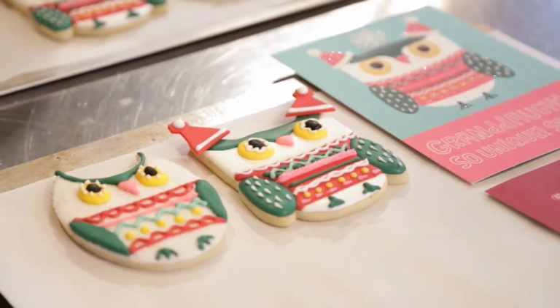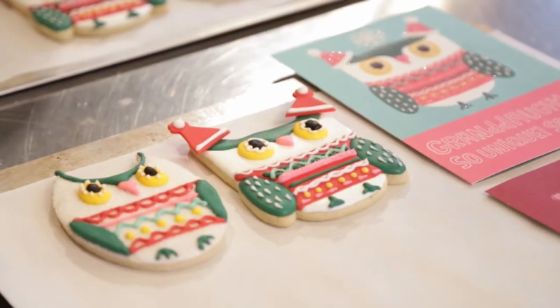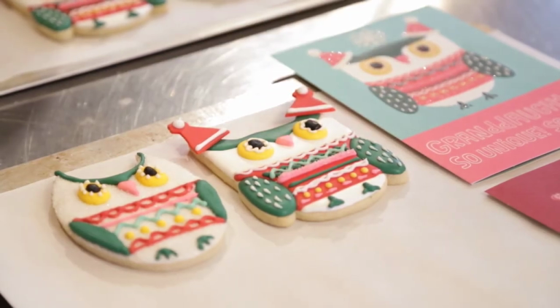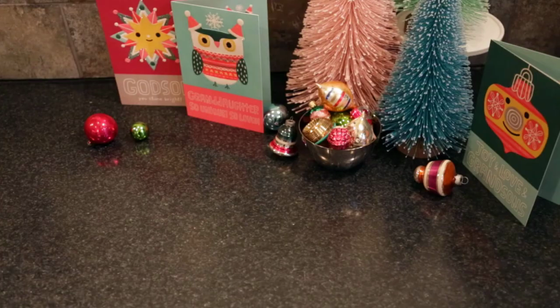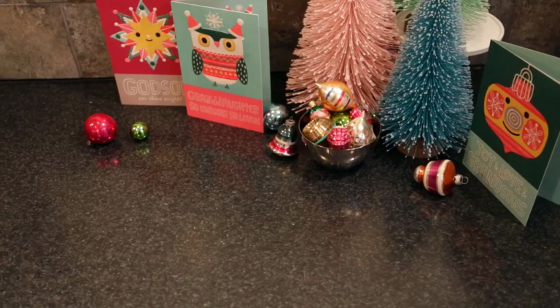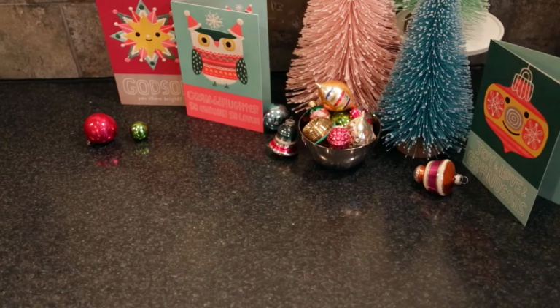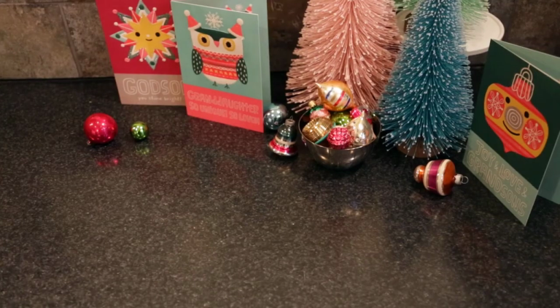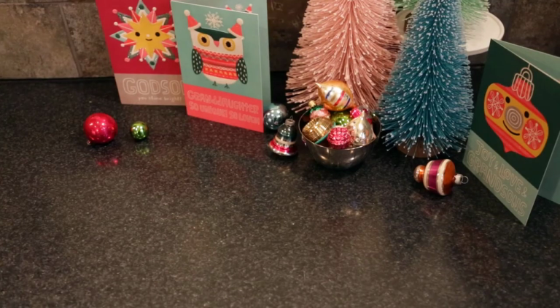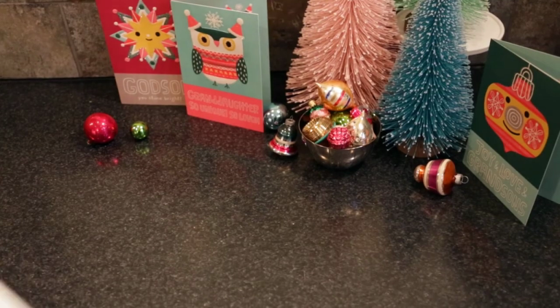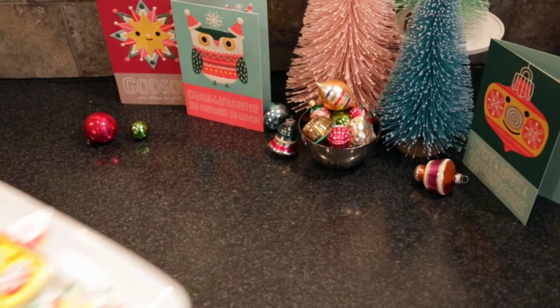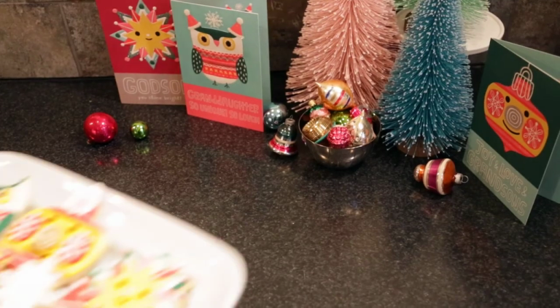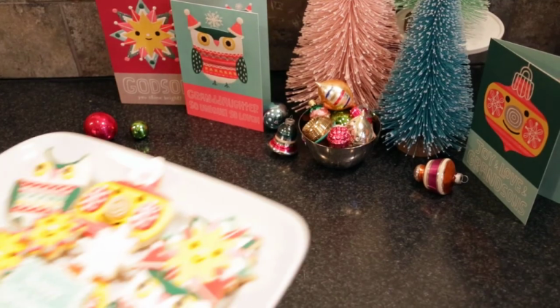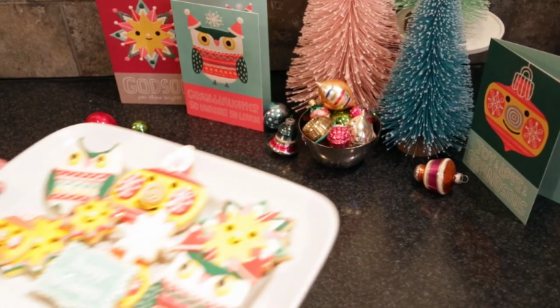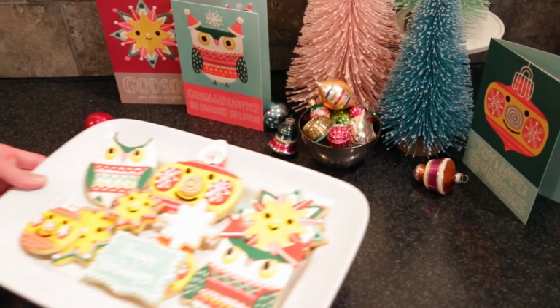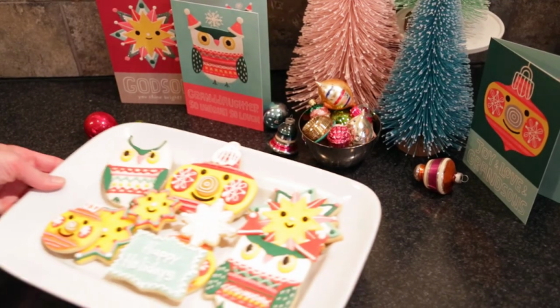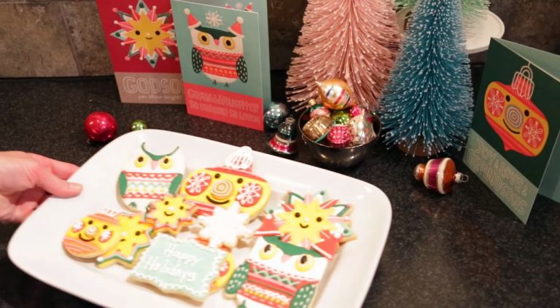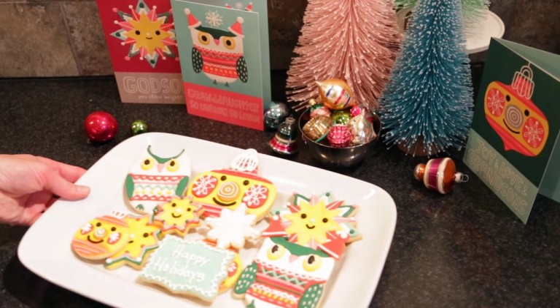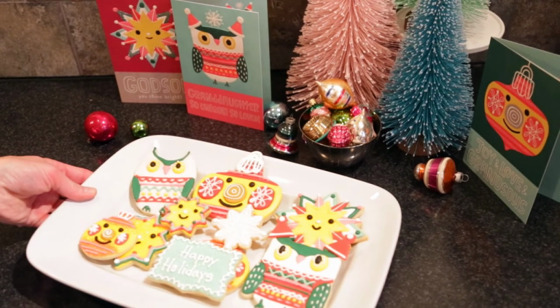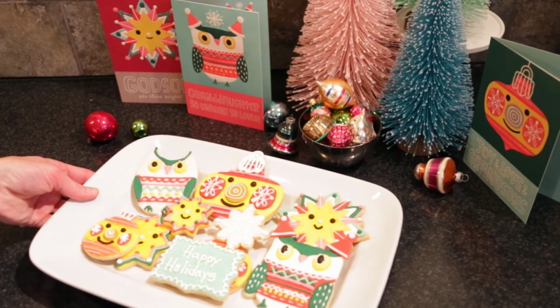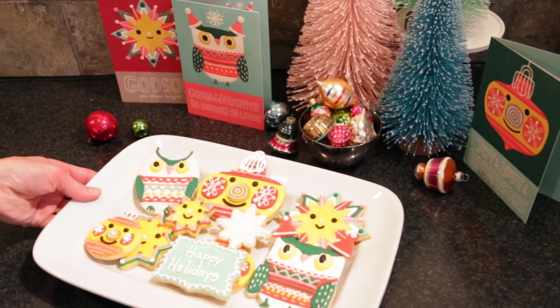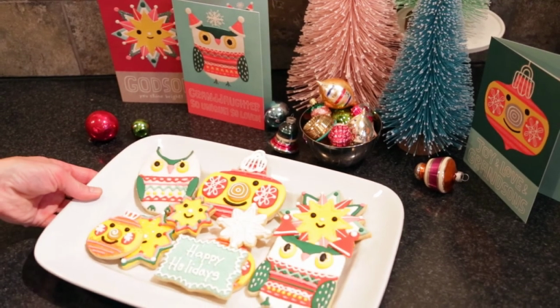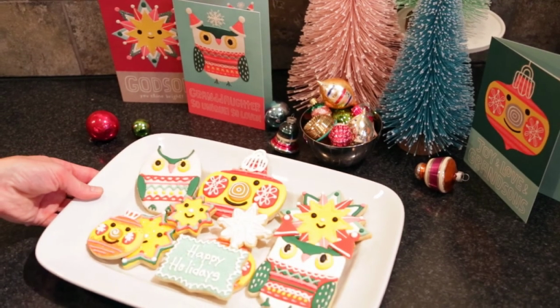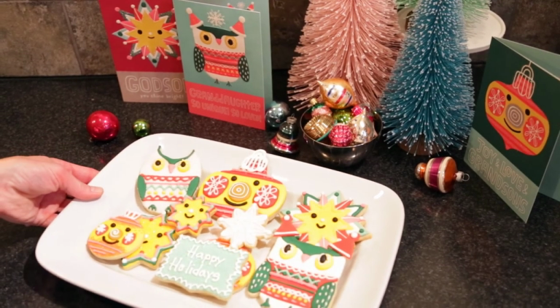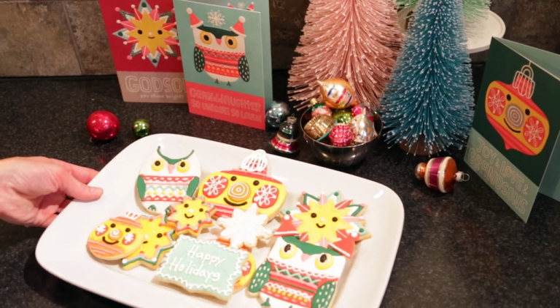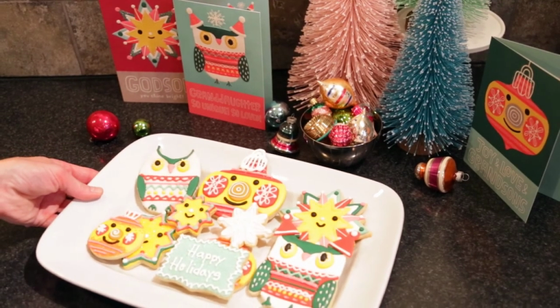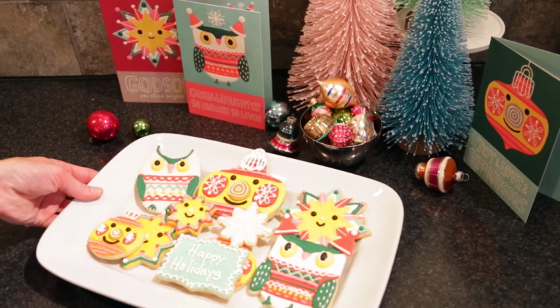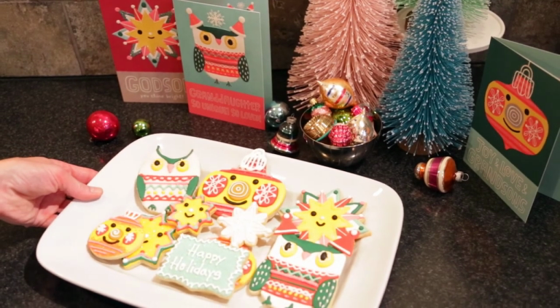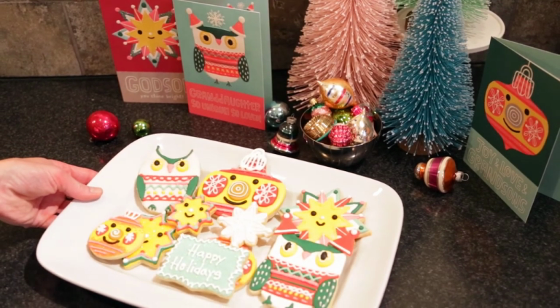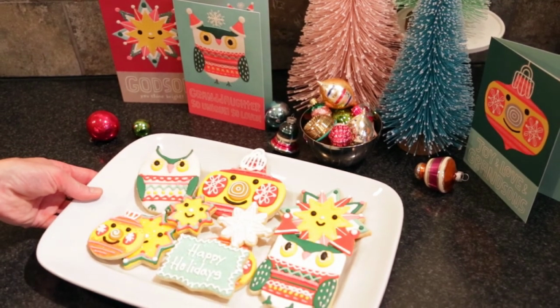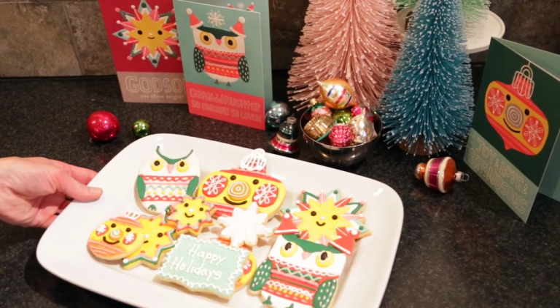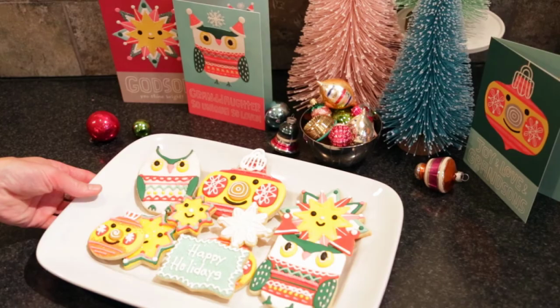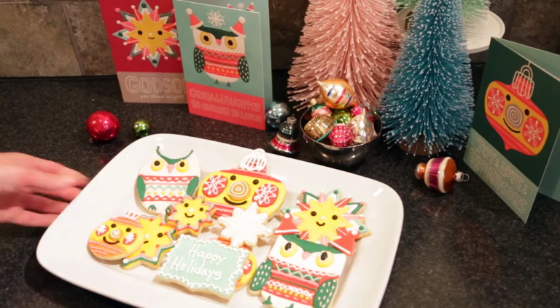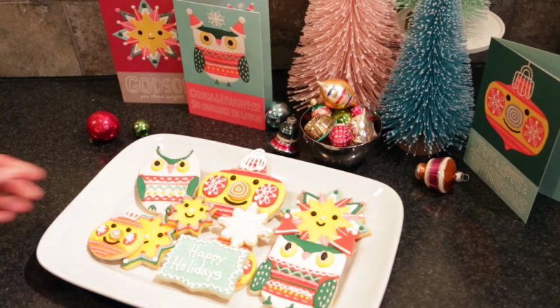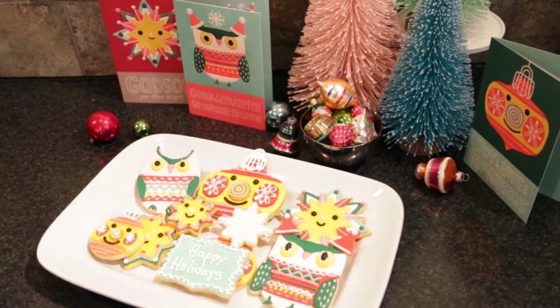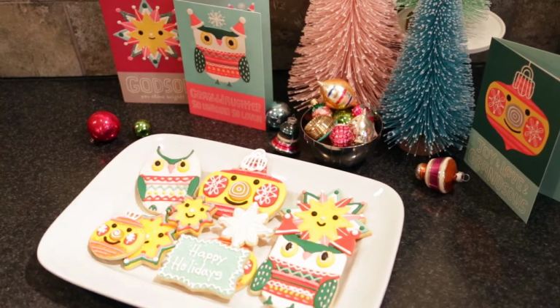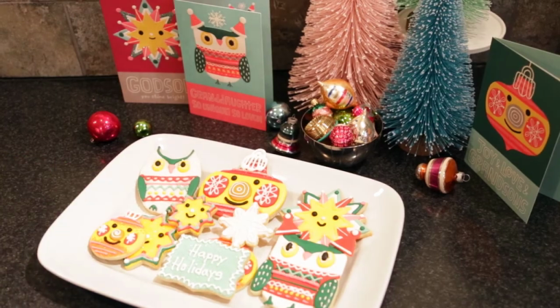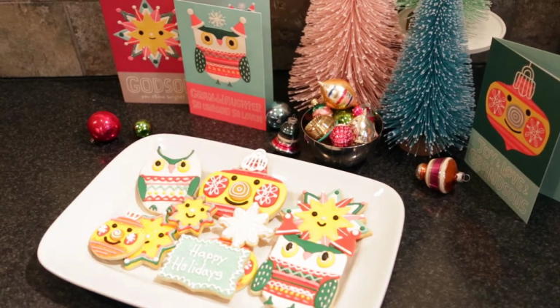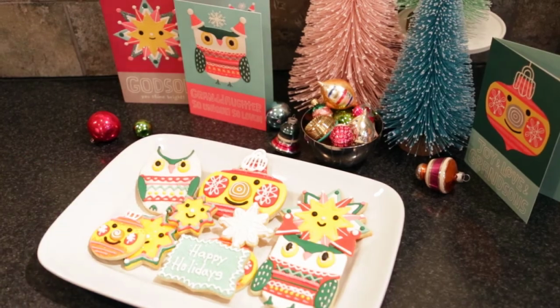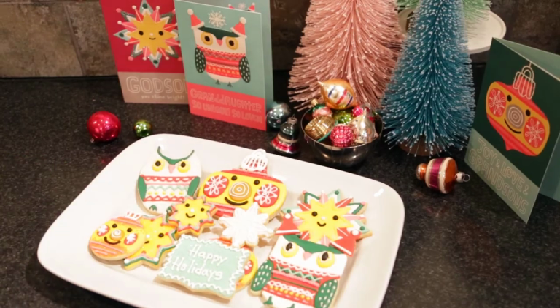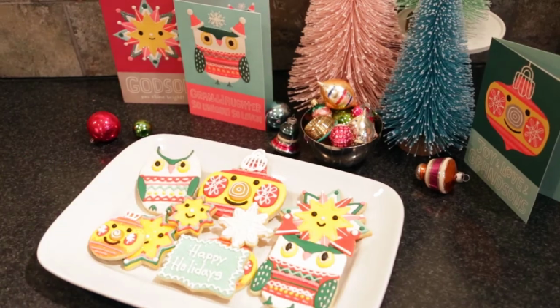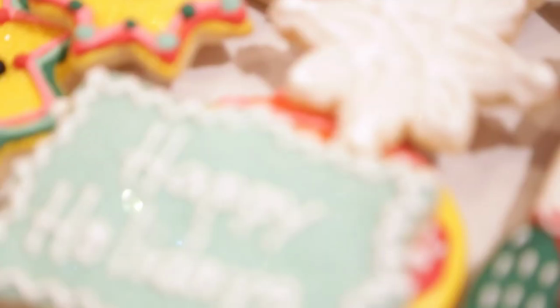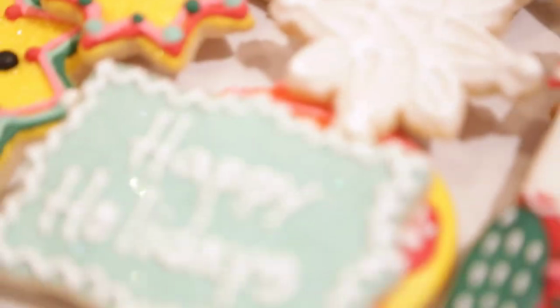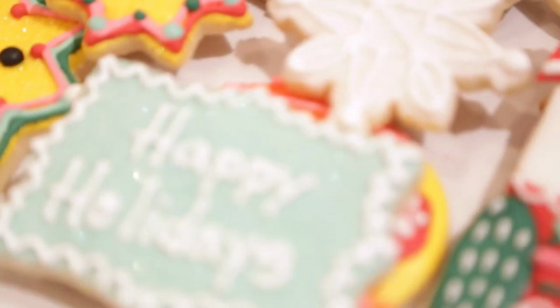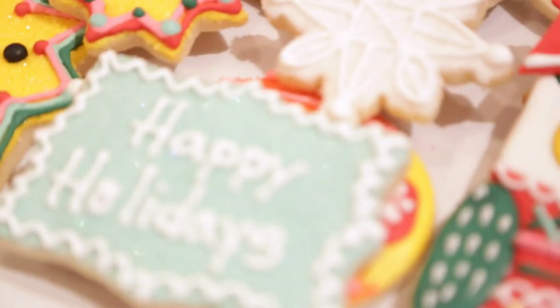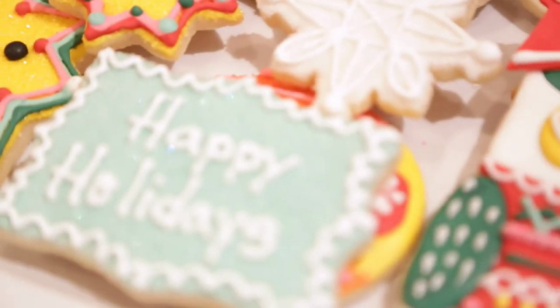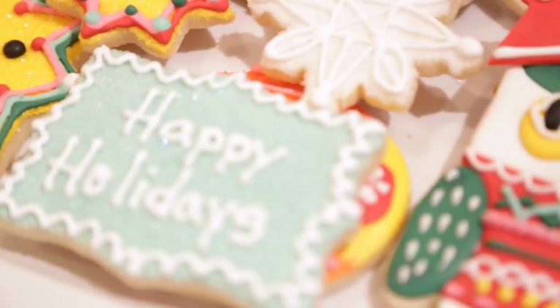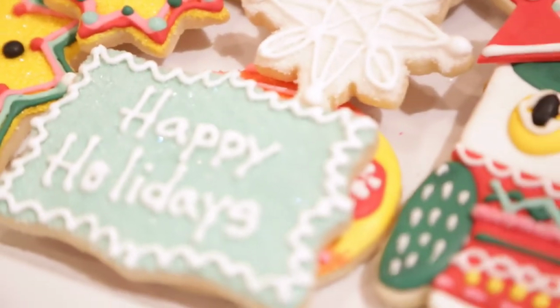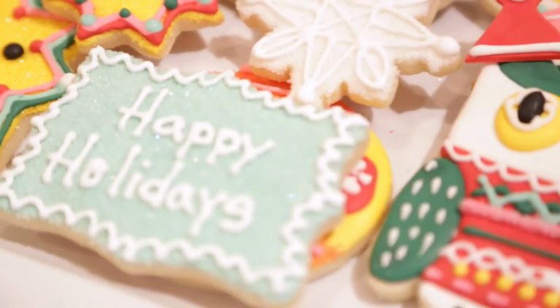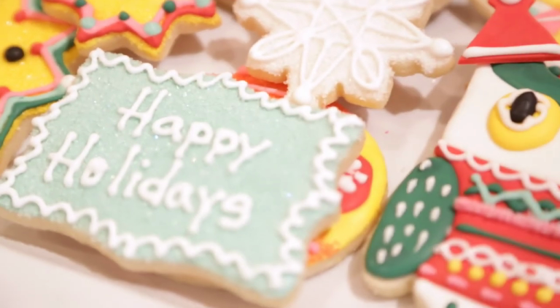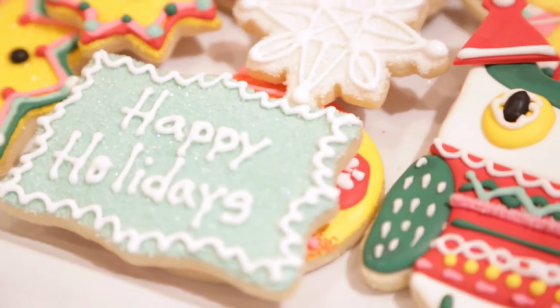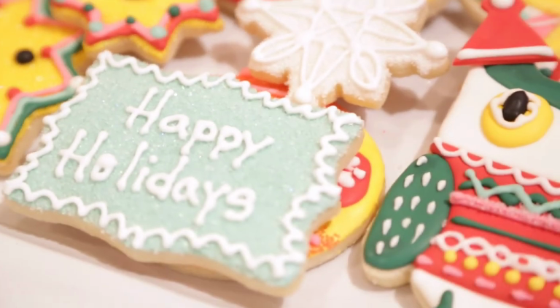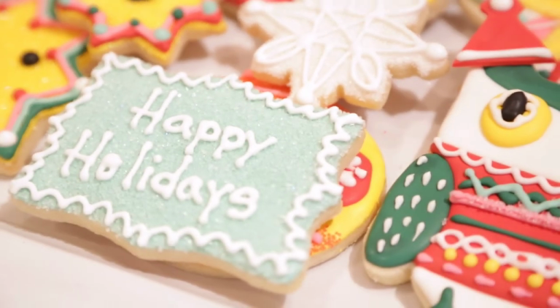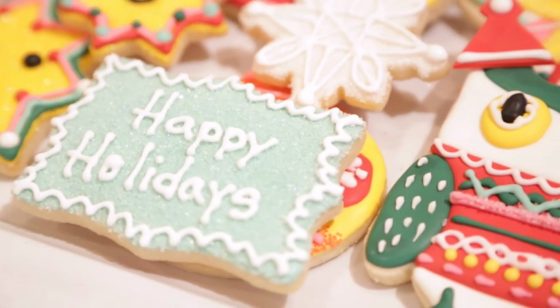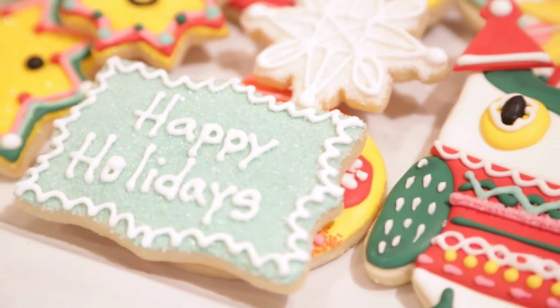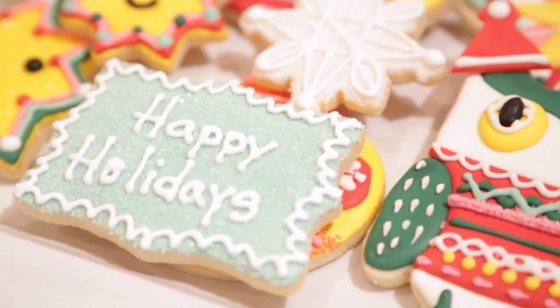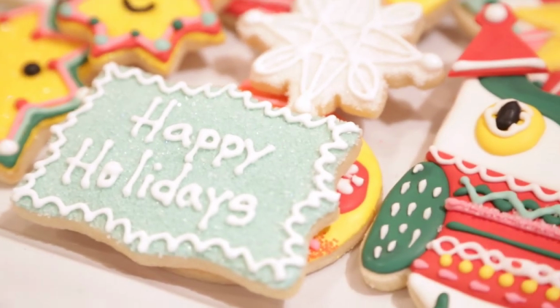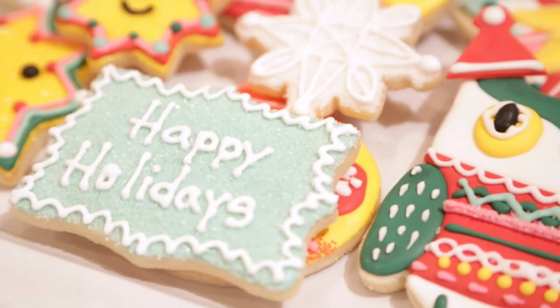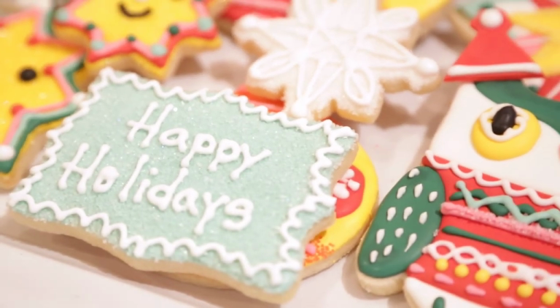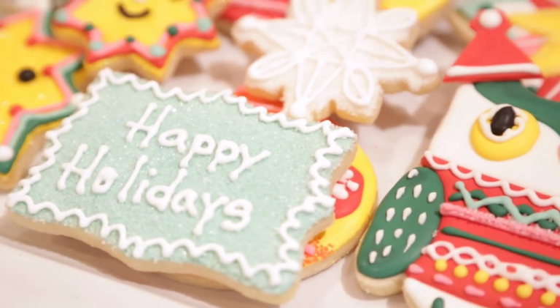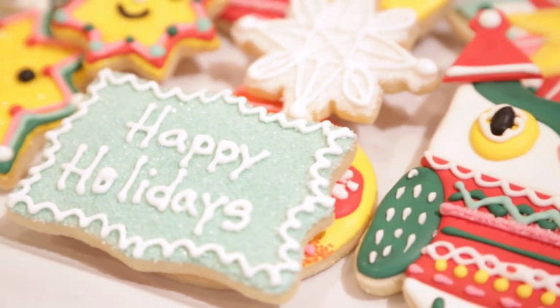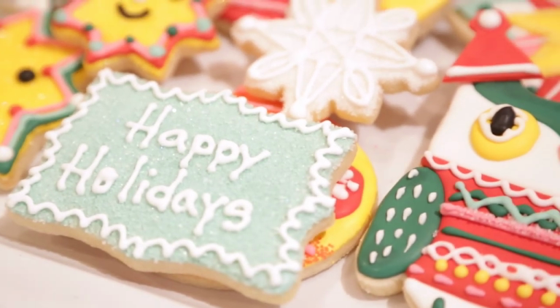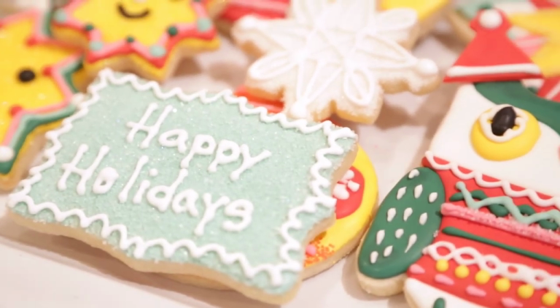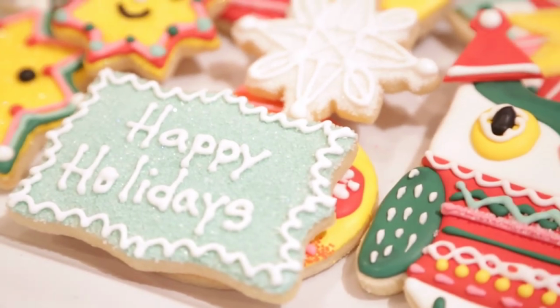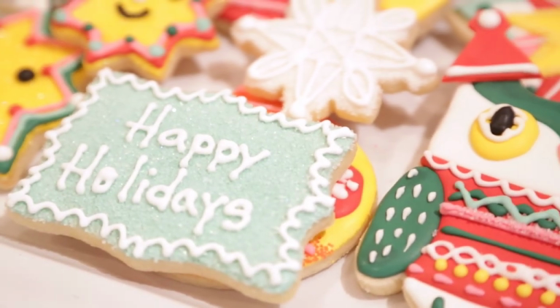Whenever you're finished, just be sure to let them dry thoroughly. Then you'll have edible greeting cards to share at your next holiday event. I'll see you next time!